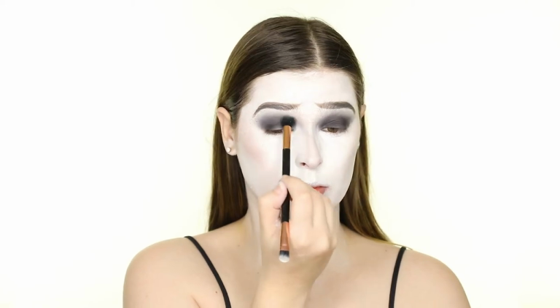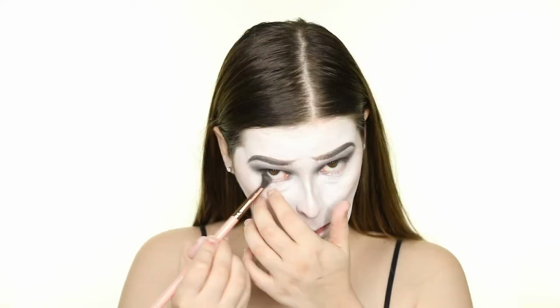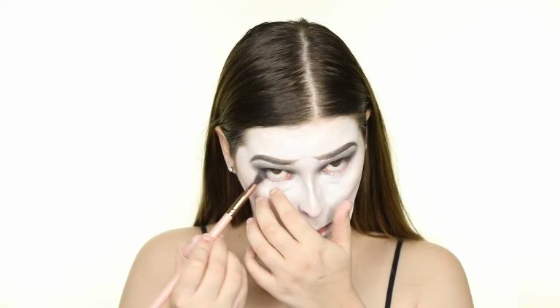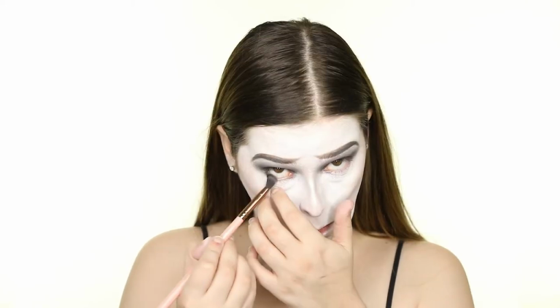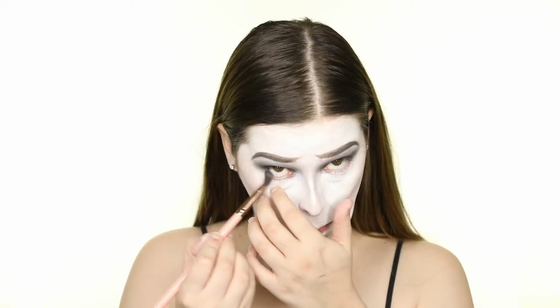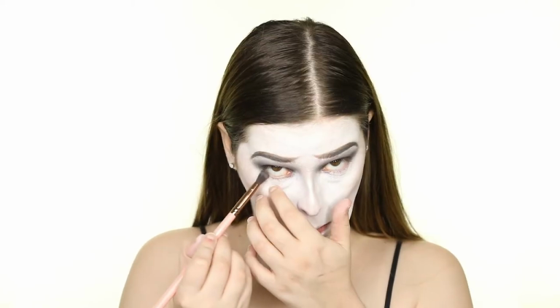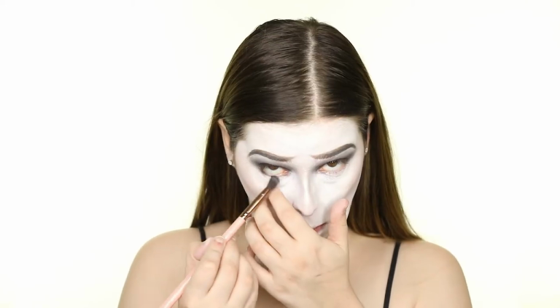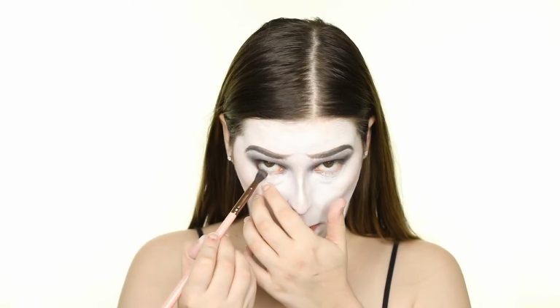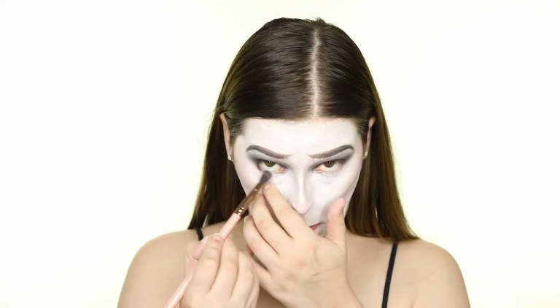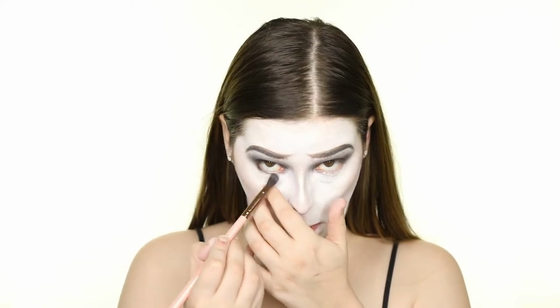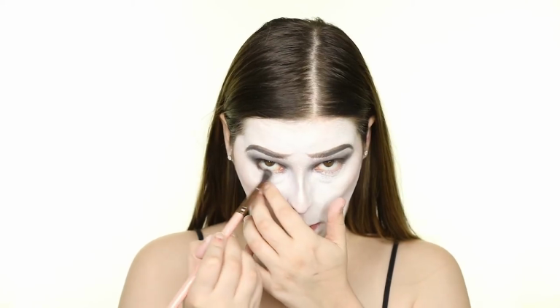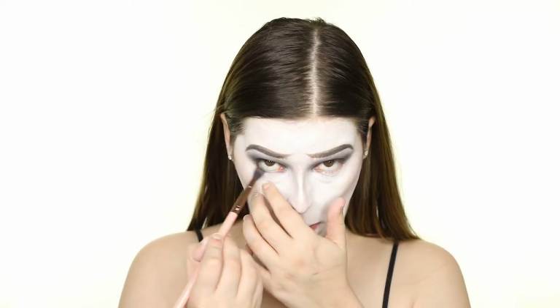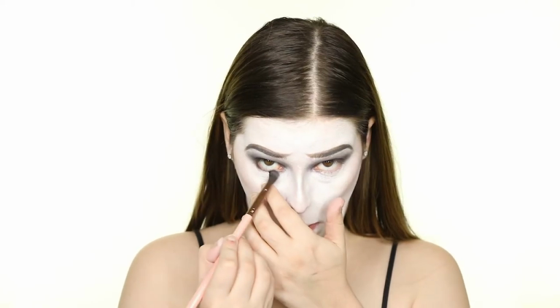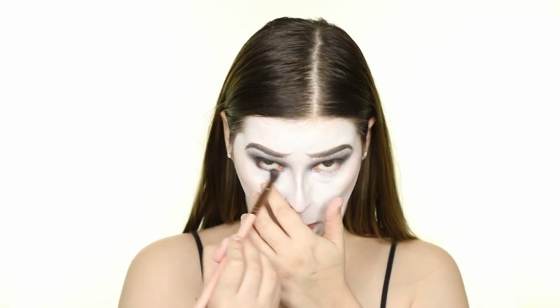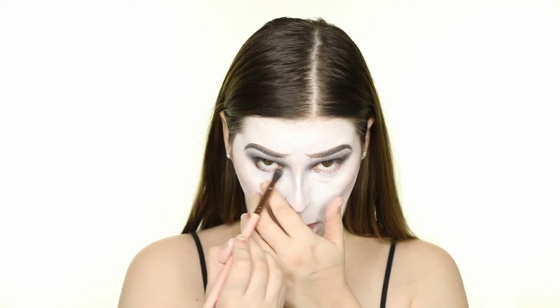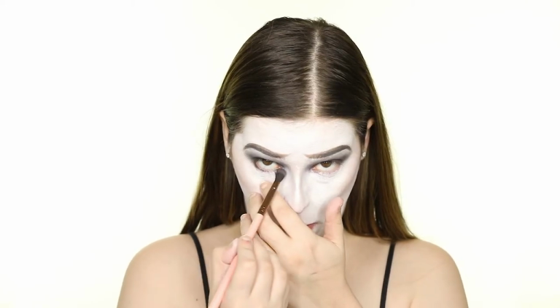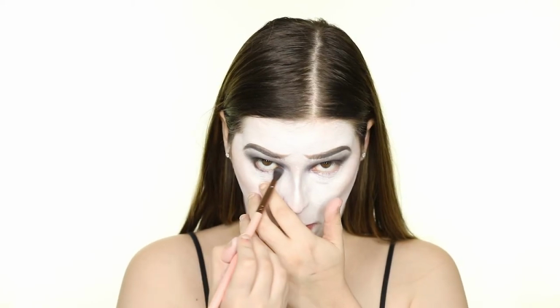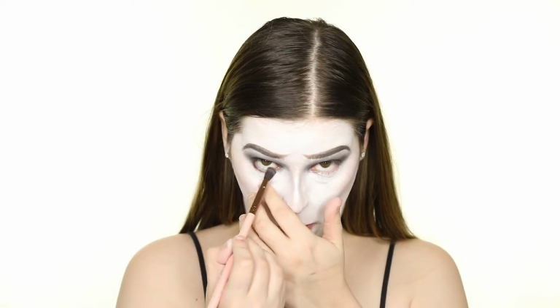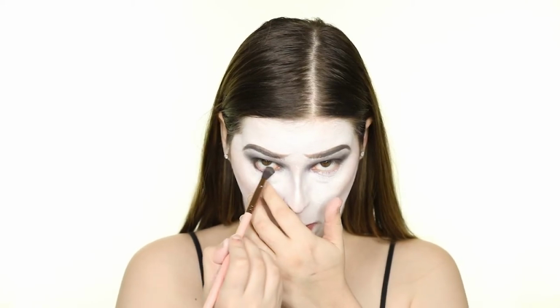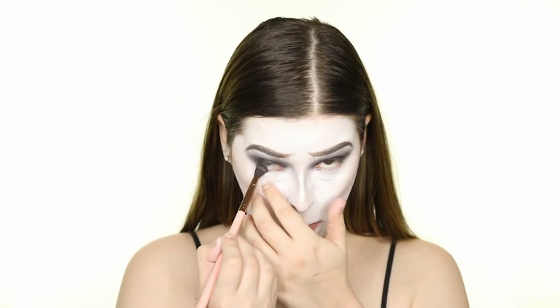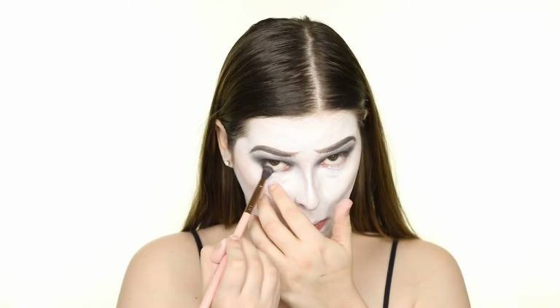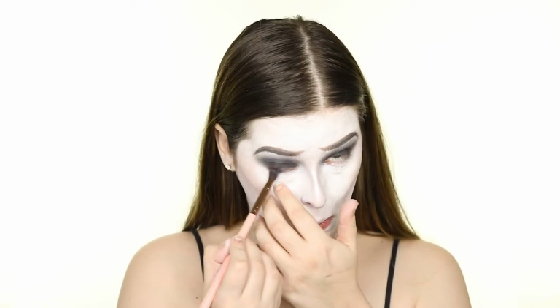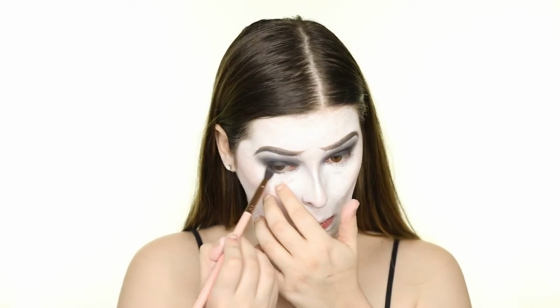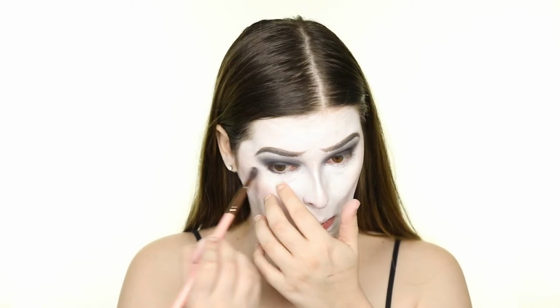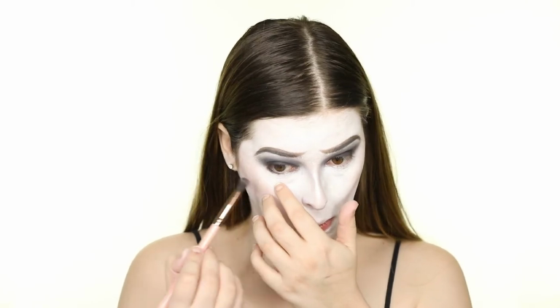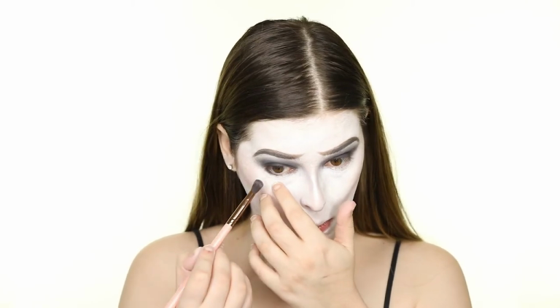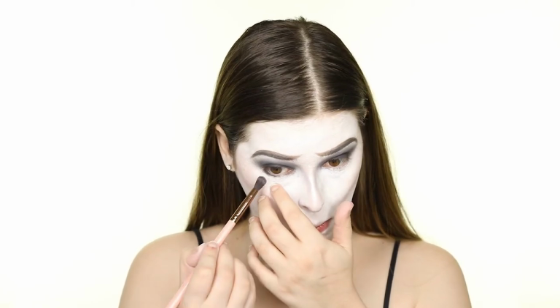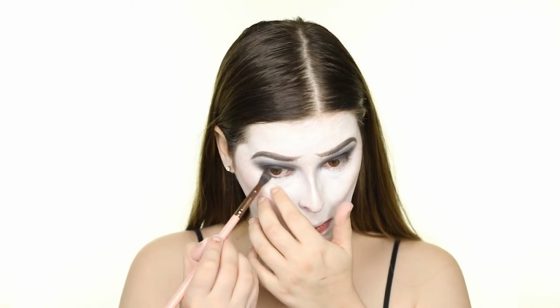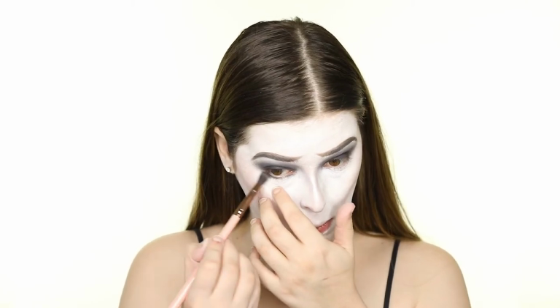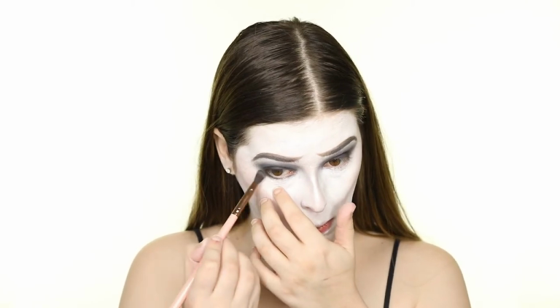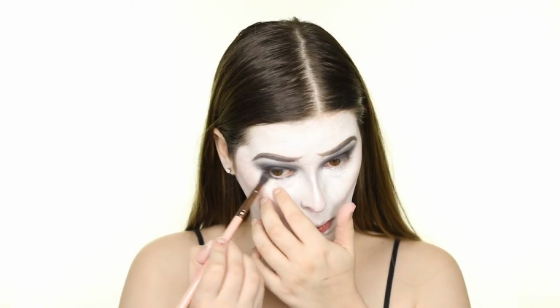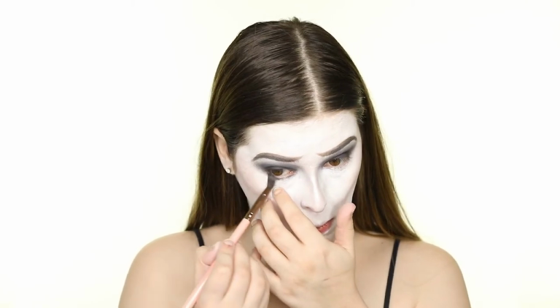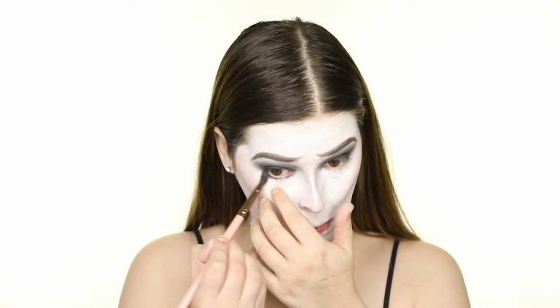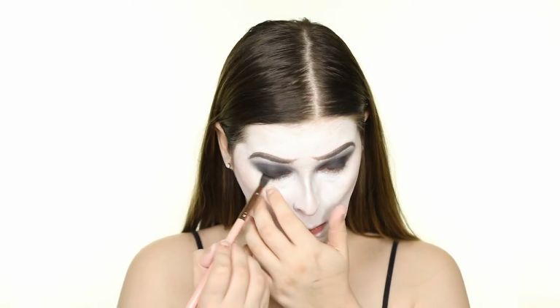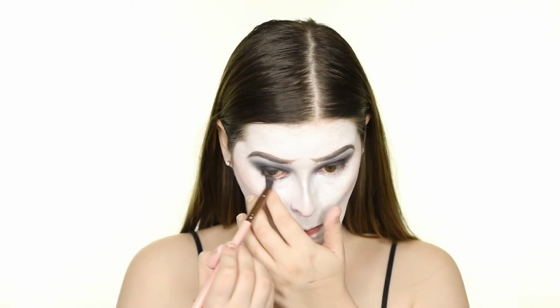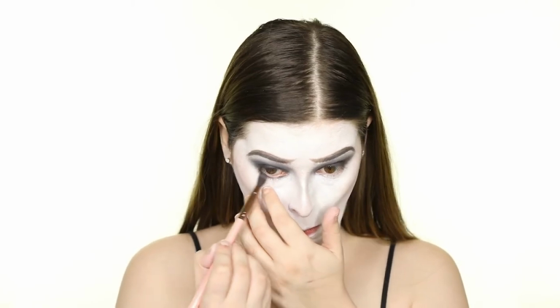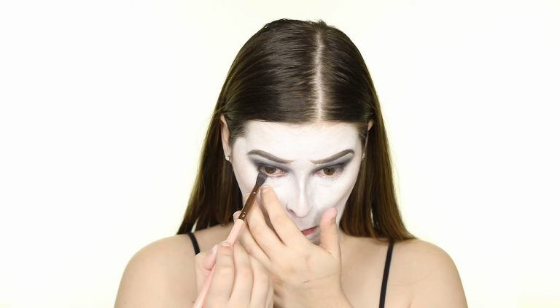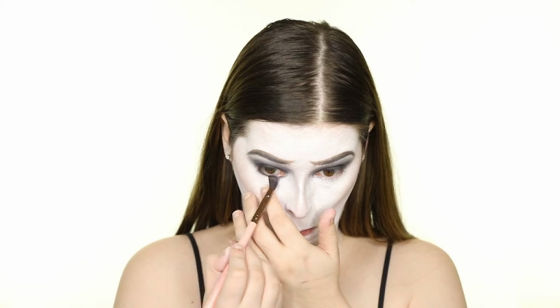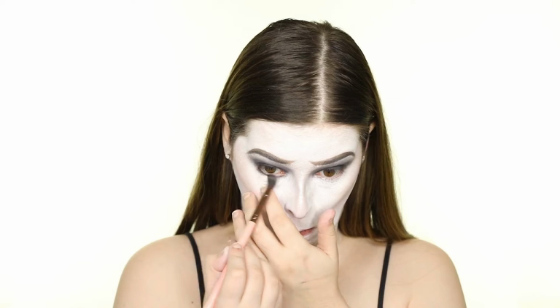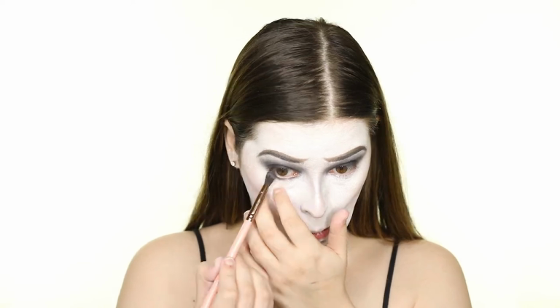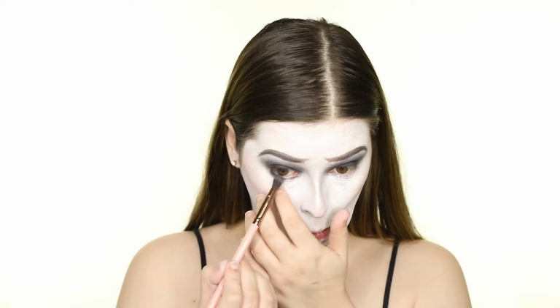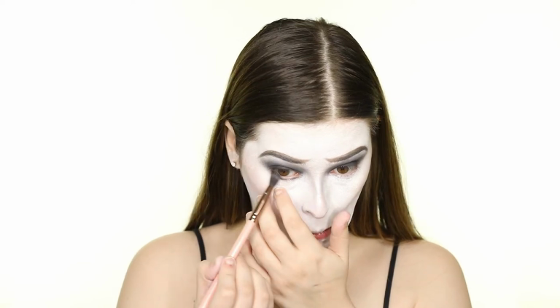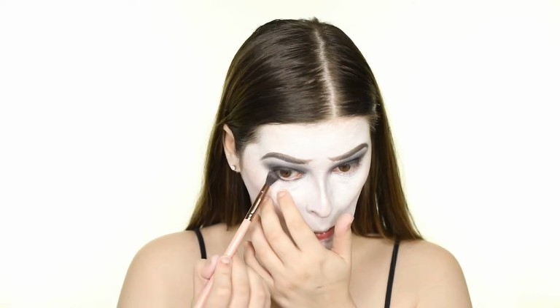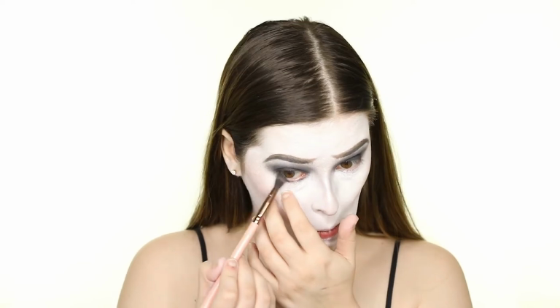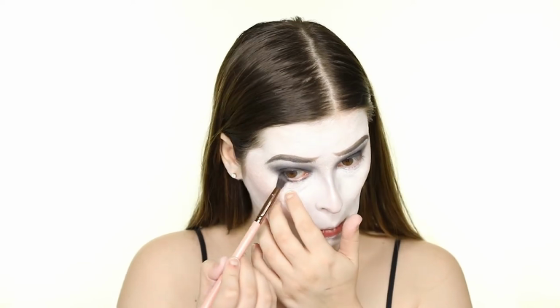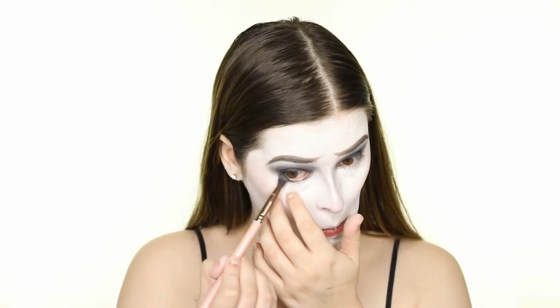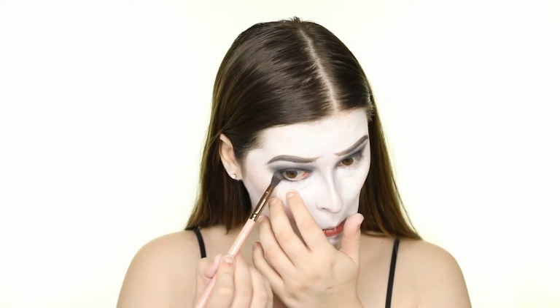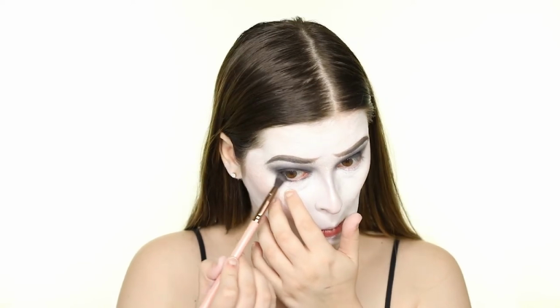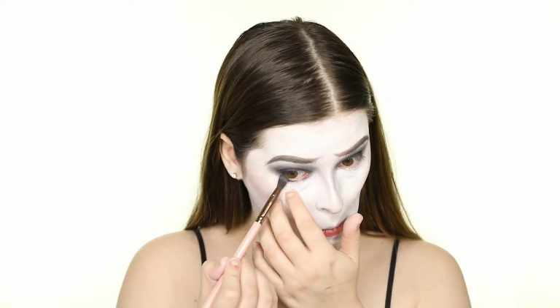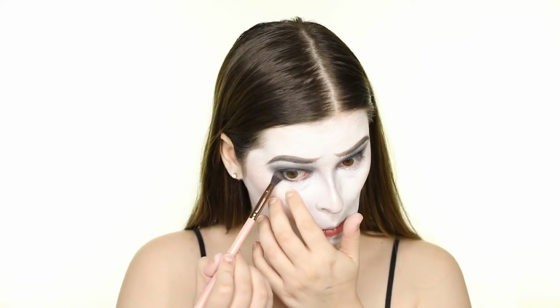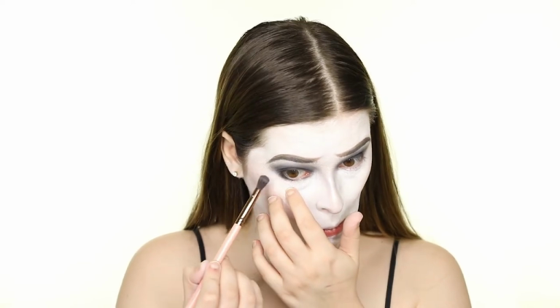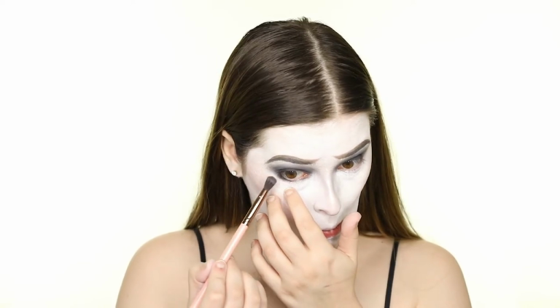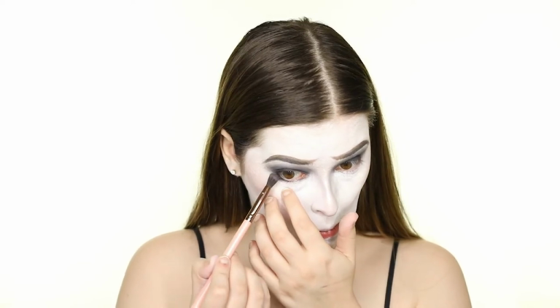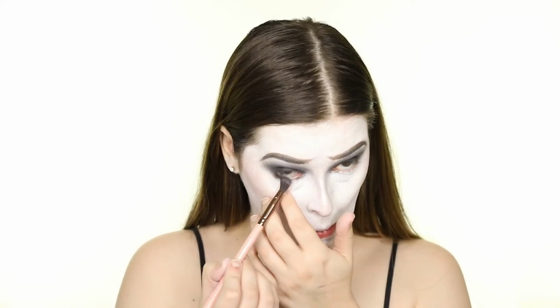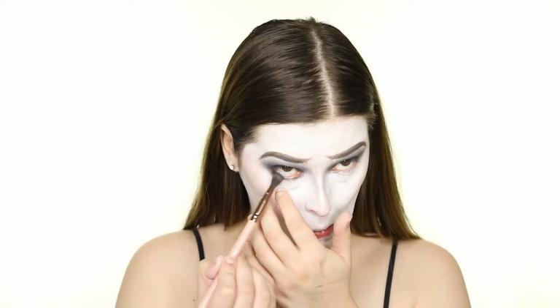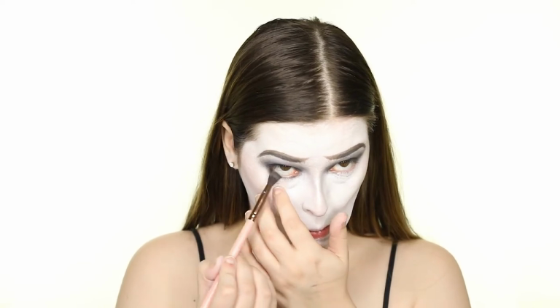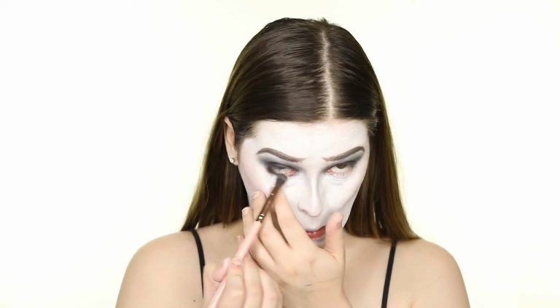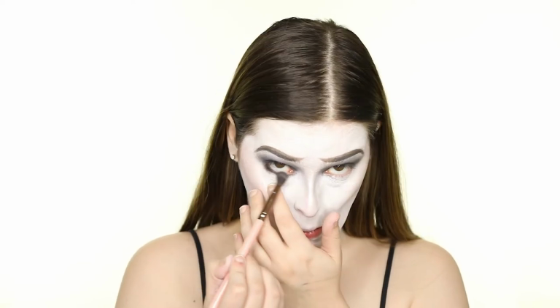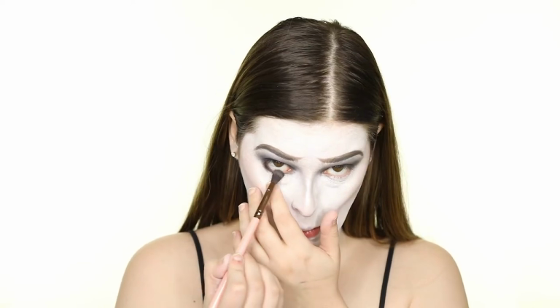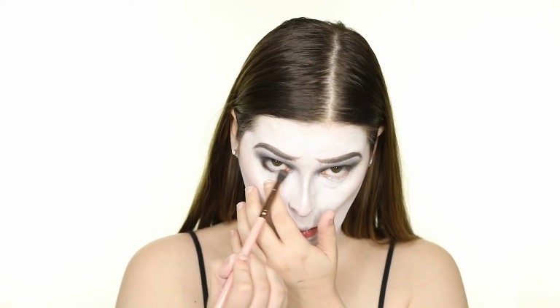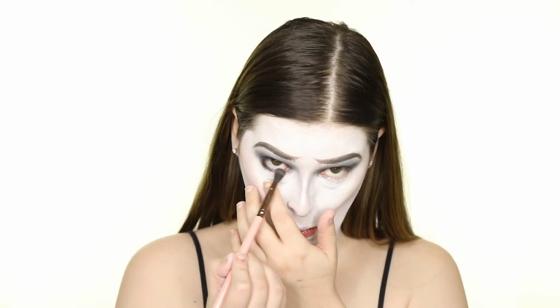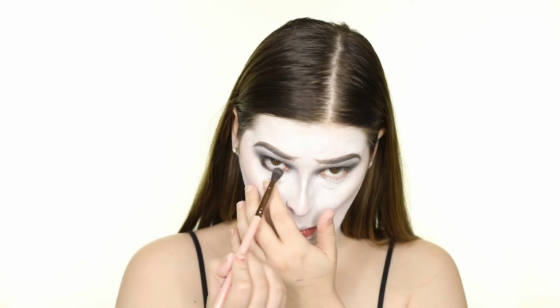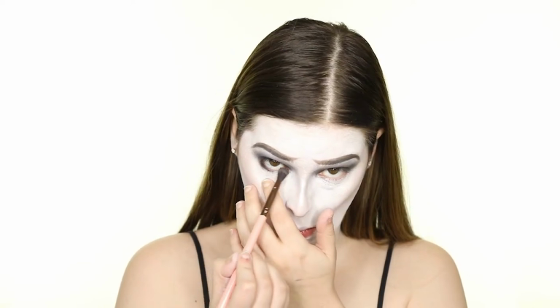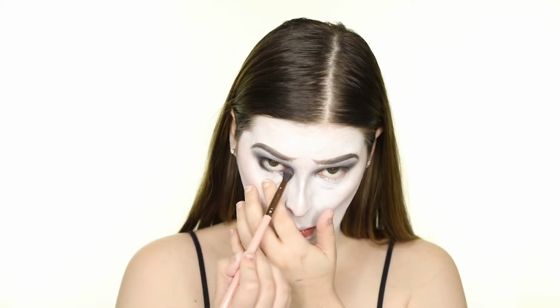Next, I'm applying the black shadow to the bottom lash line and buffing it out with the gray shadow for a super smoked out look.